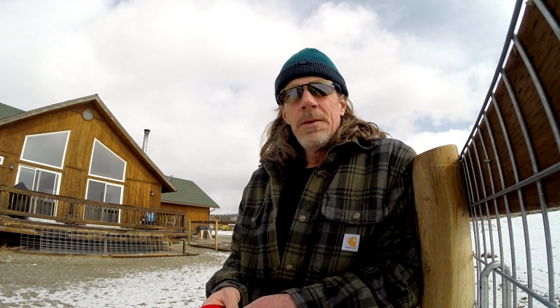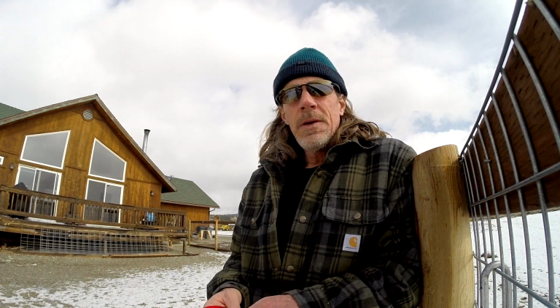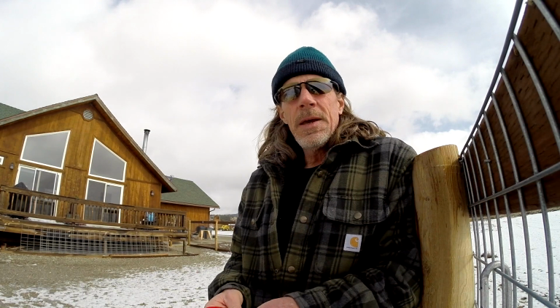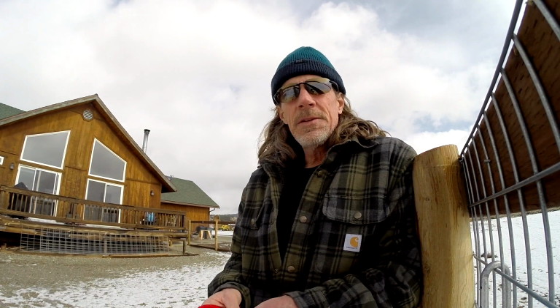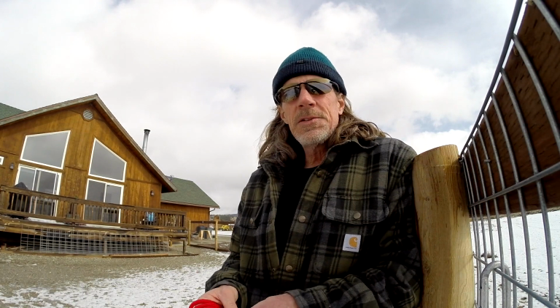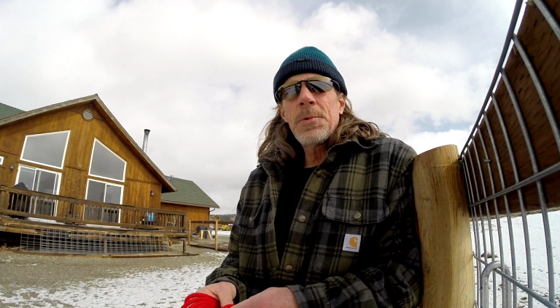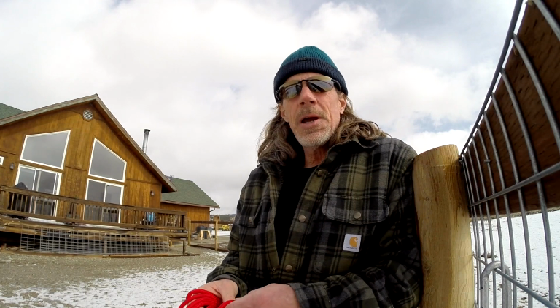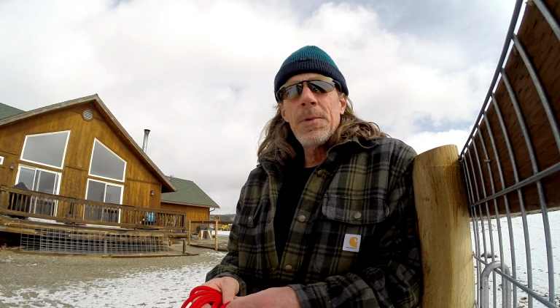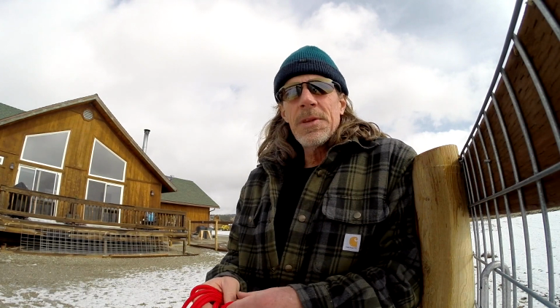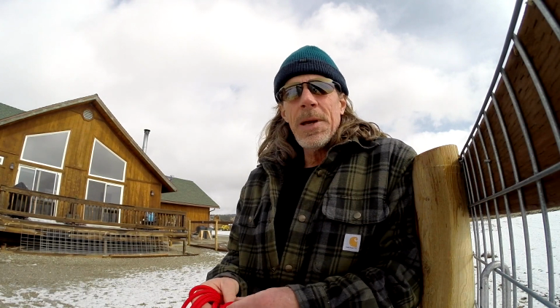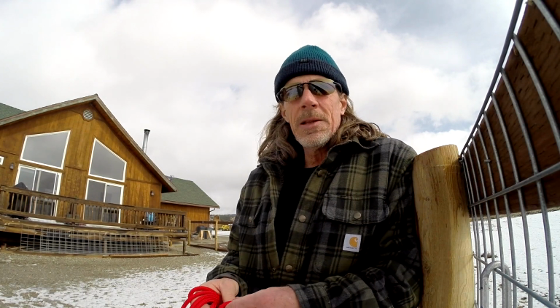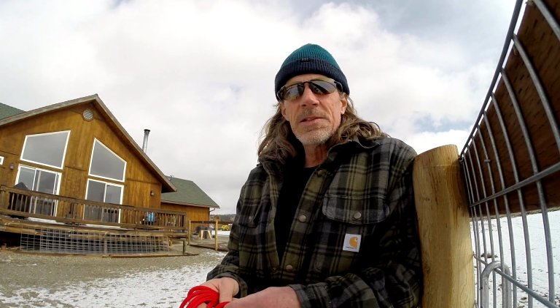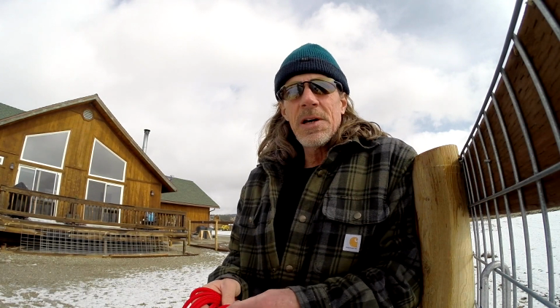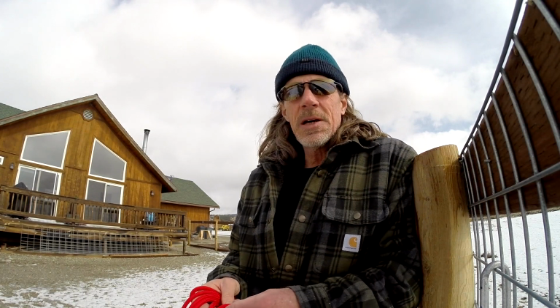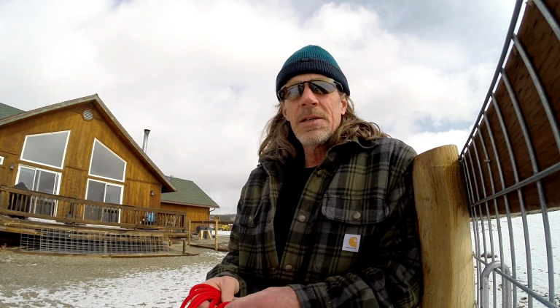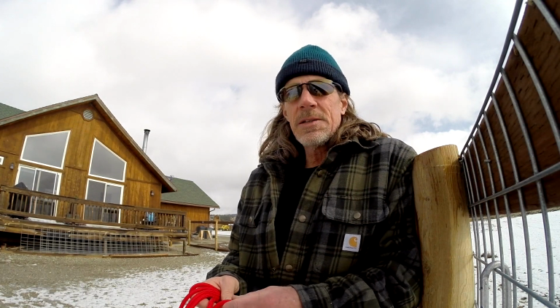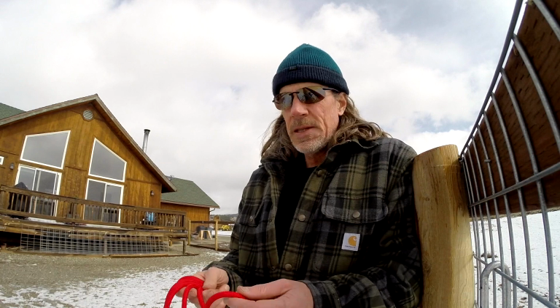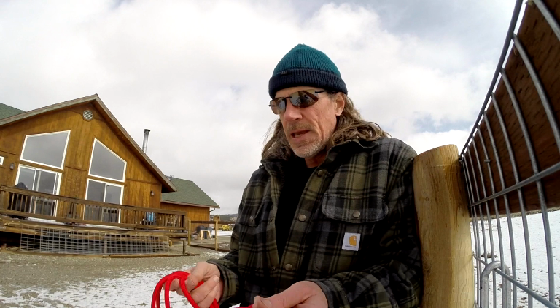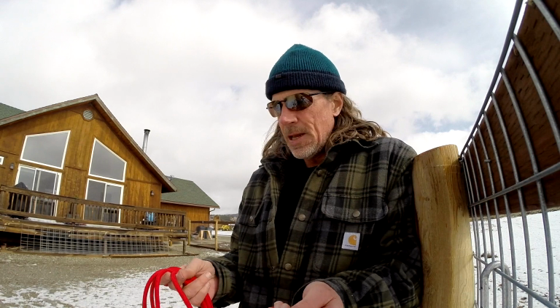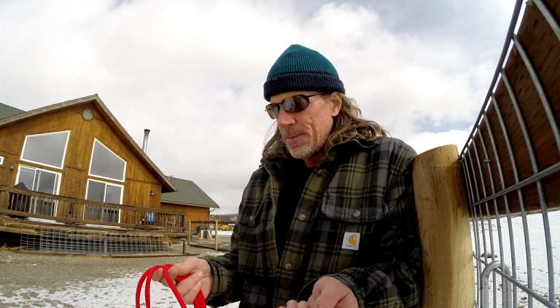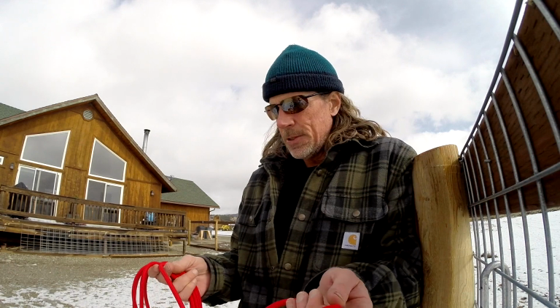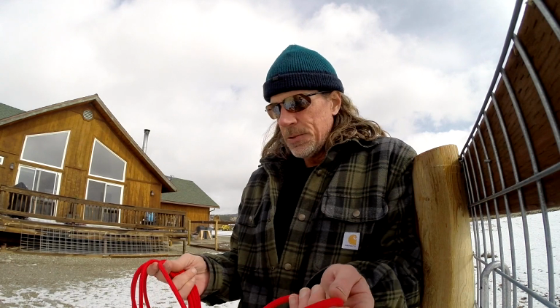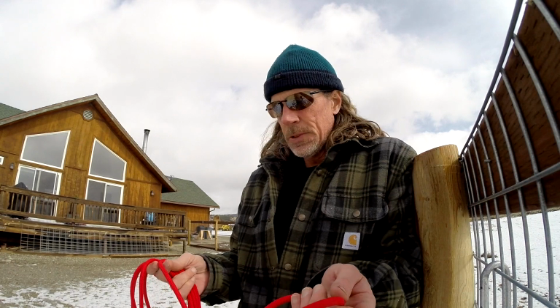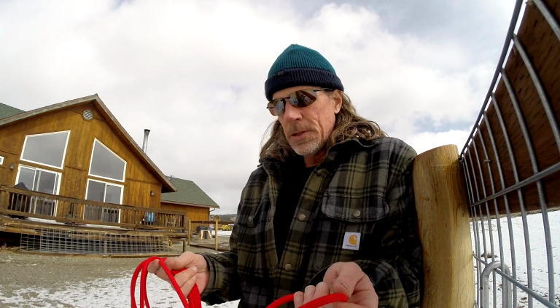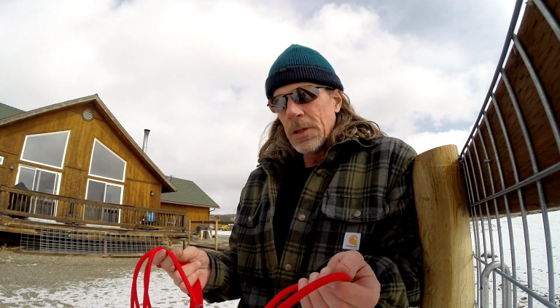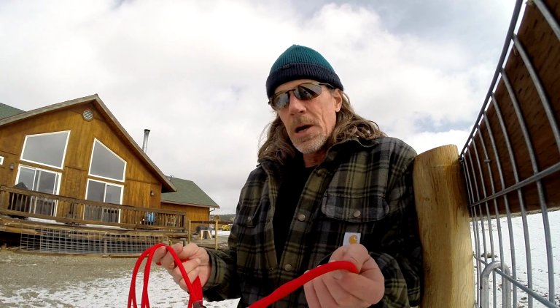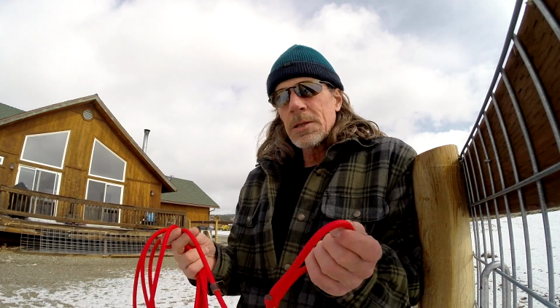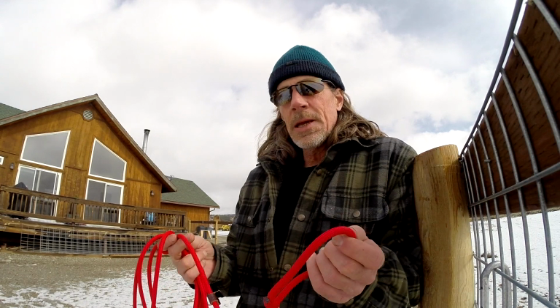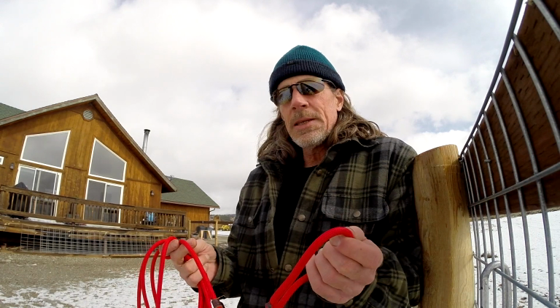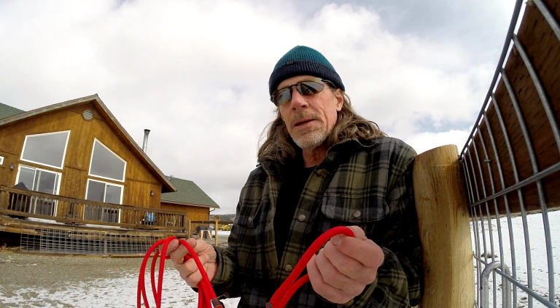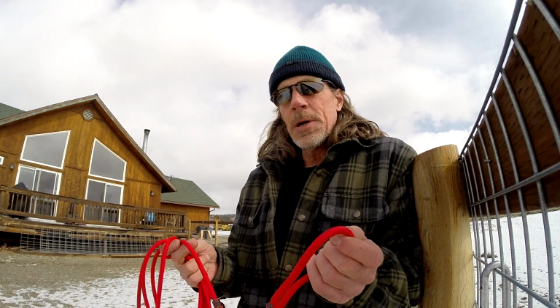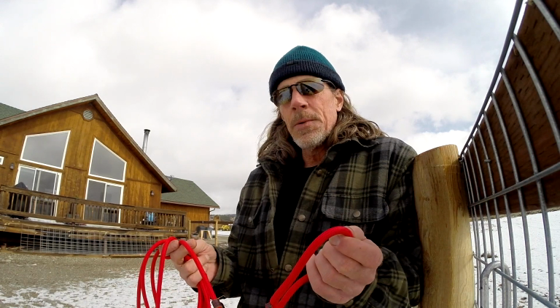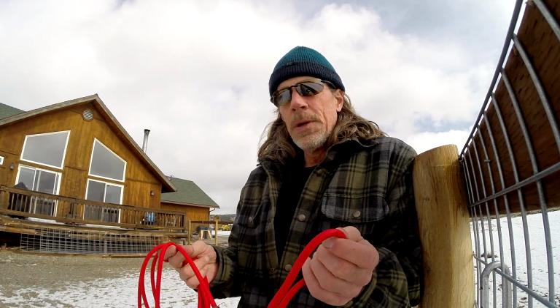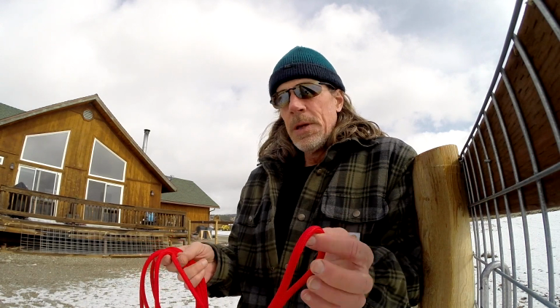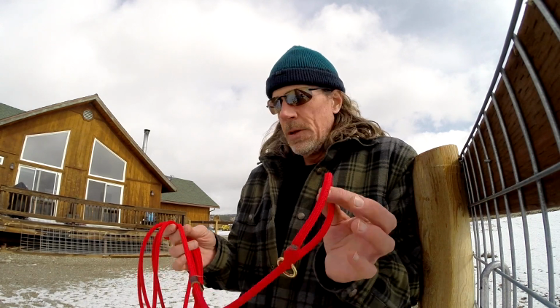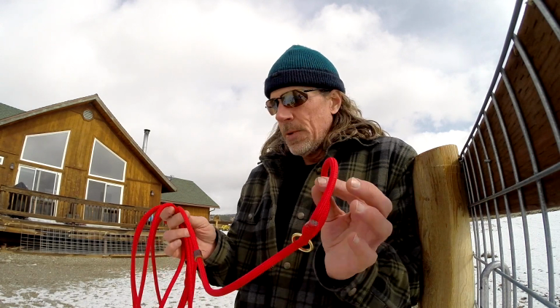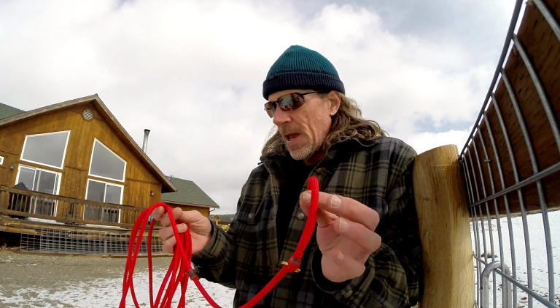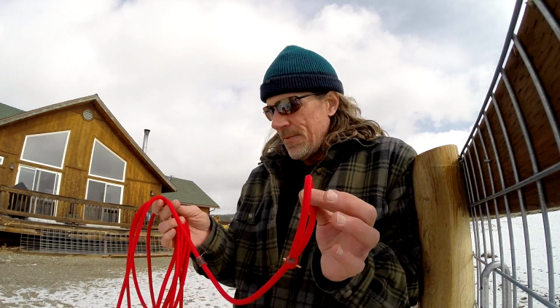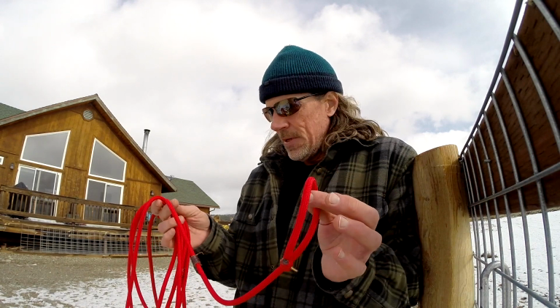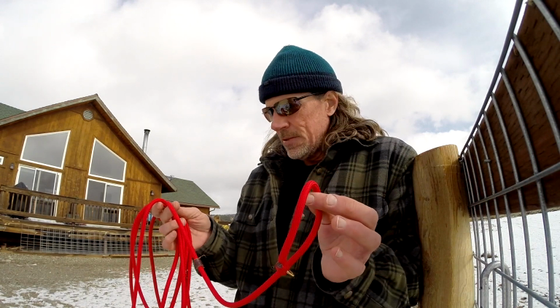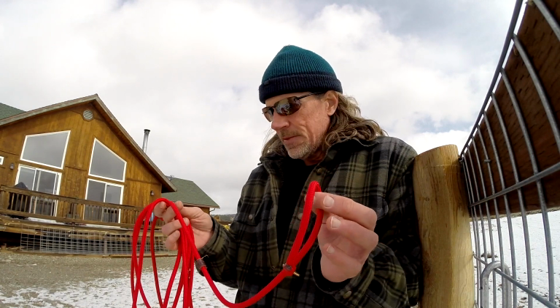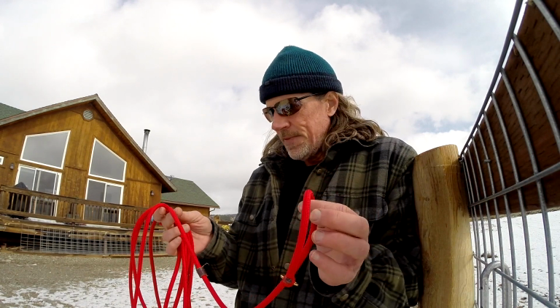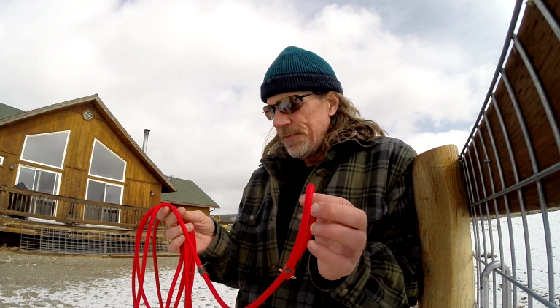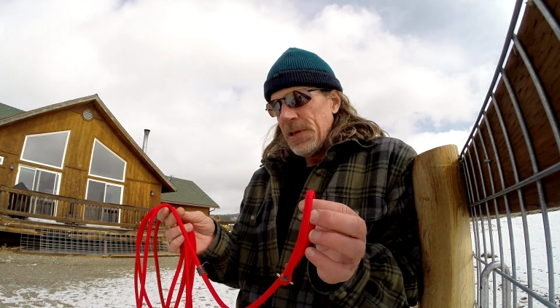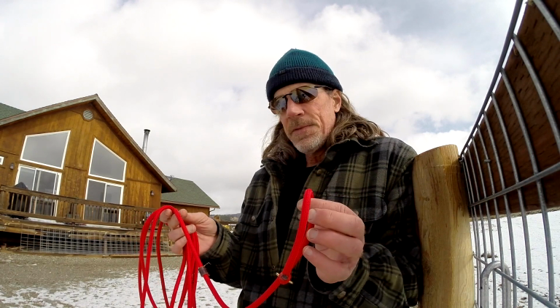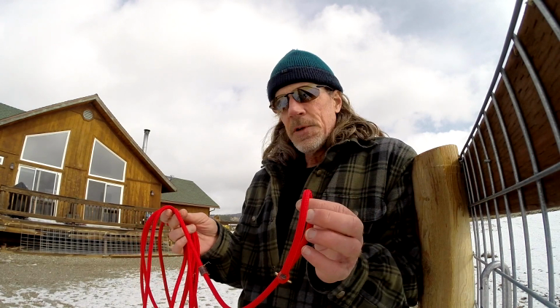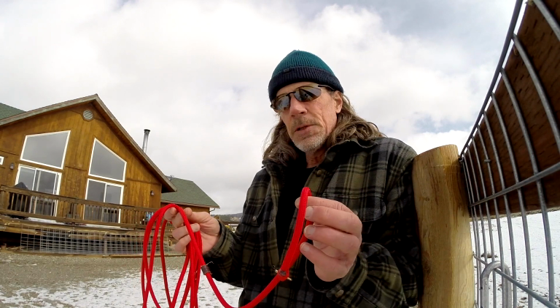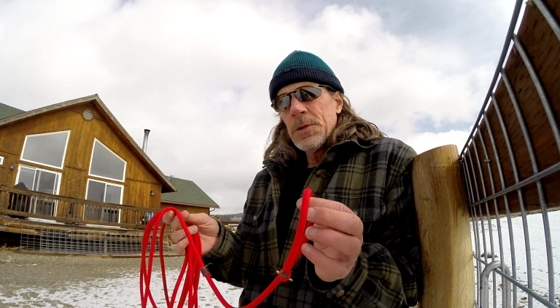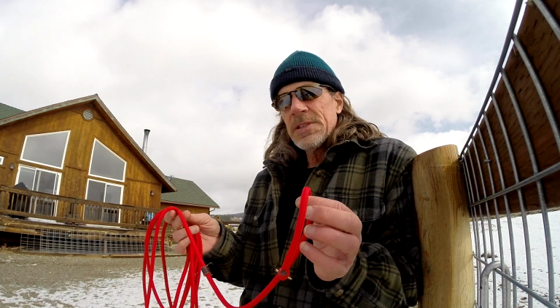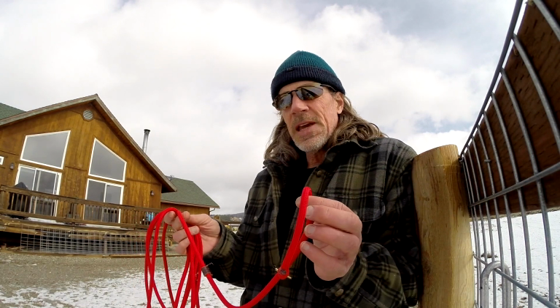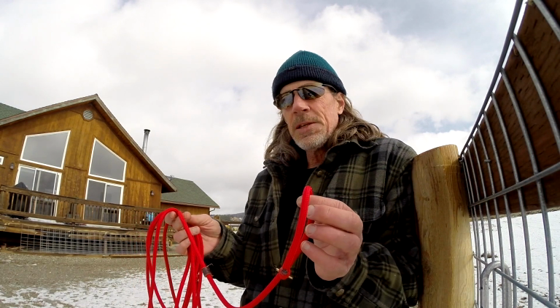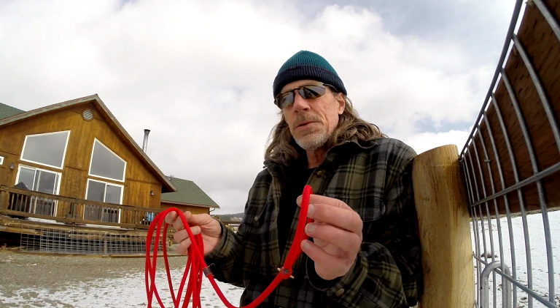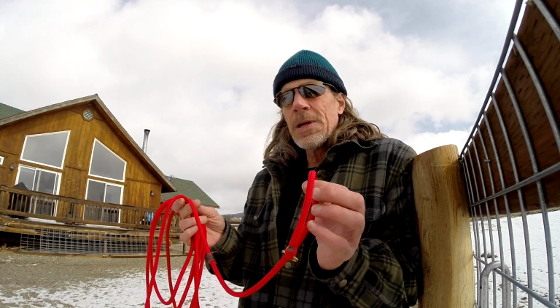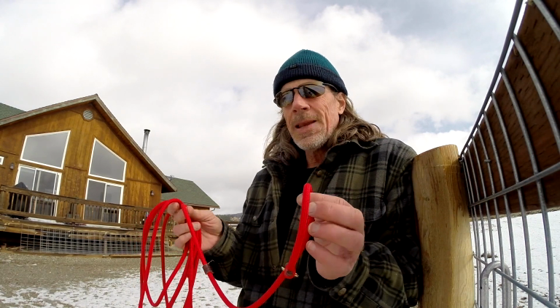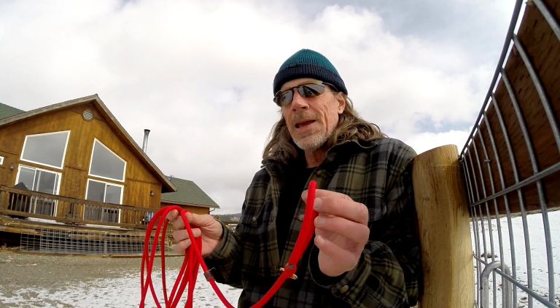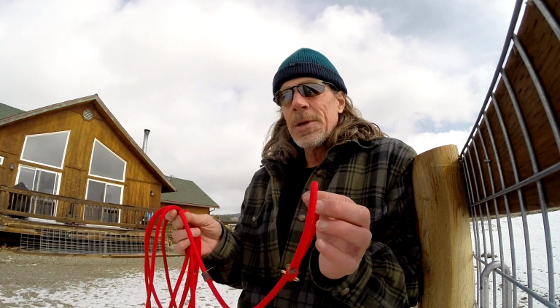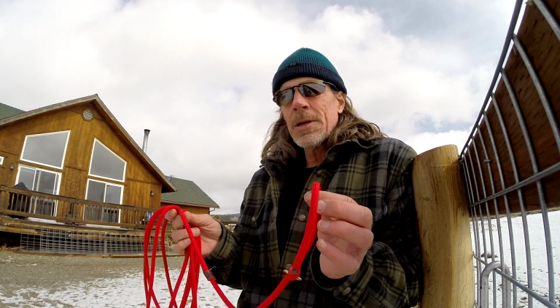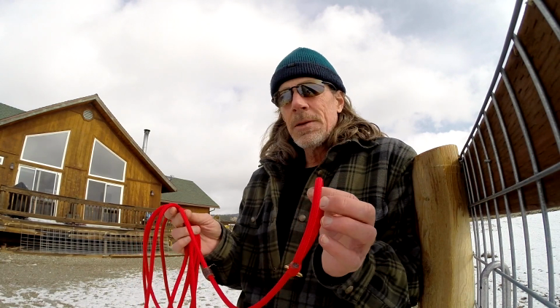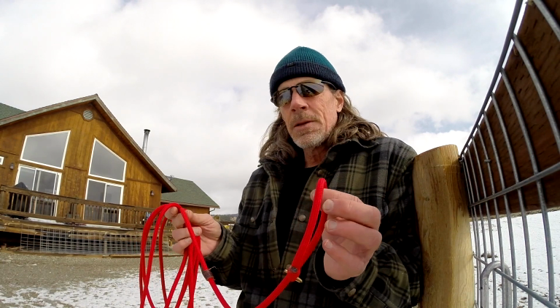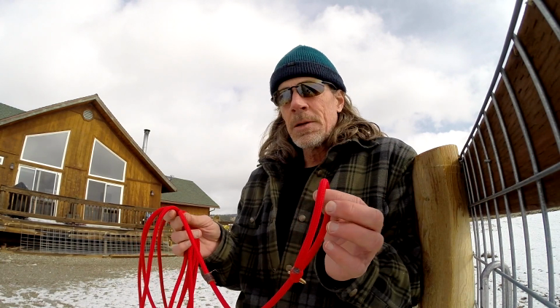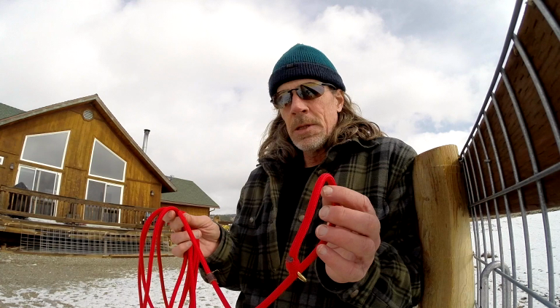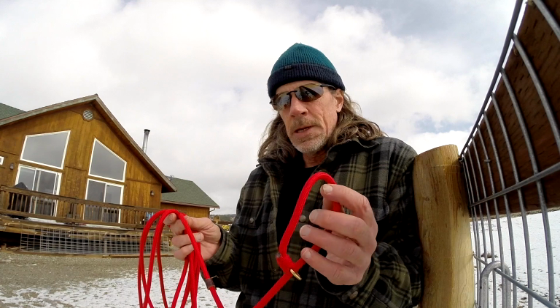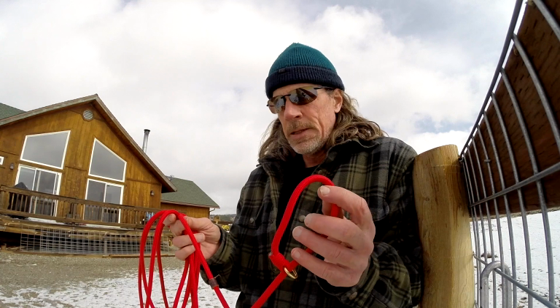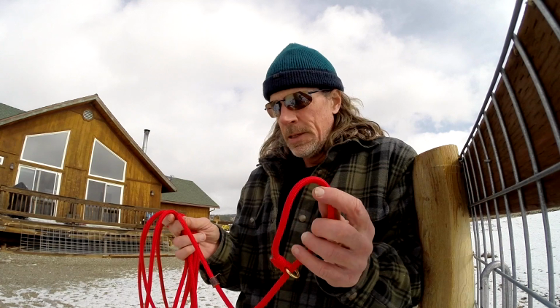Hi, this is Brian with The Balance Dog, and today I'm going to do a little long line demo. What I have here is a 15-foot Lucas Agnew dynamic long line.